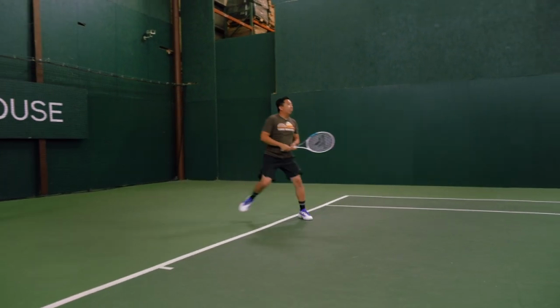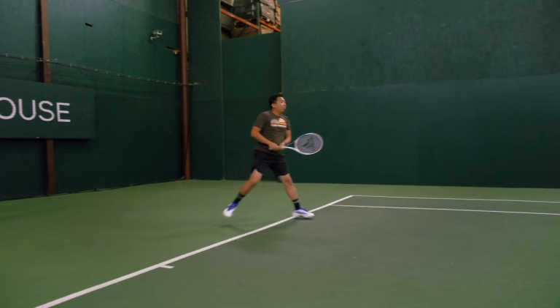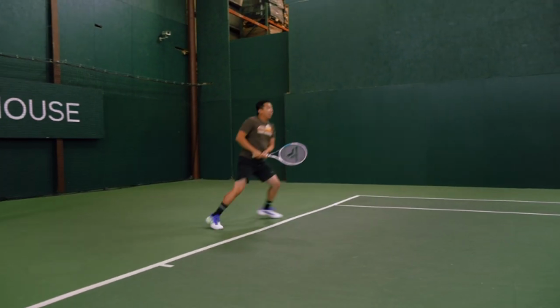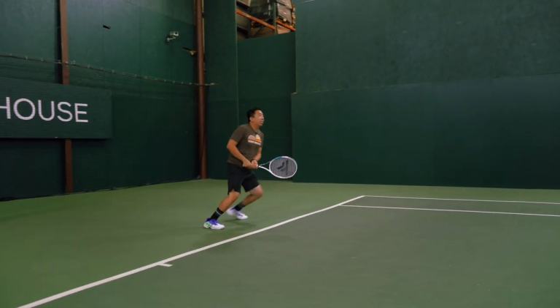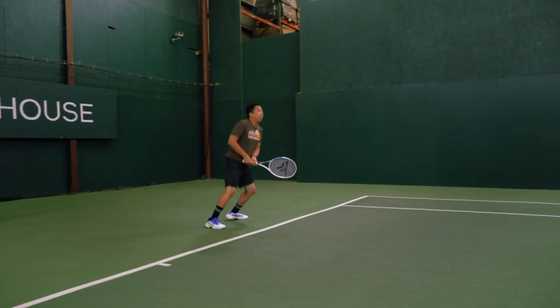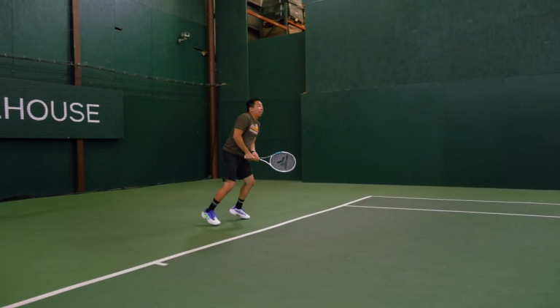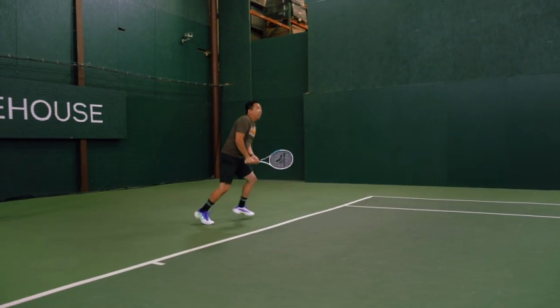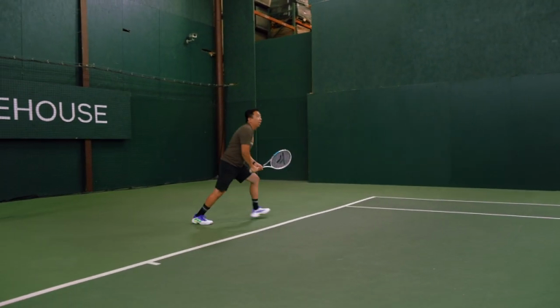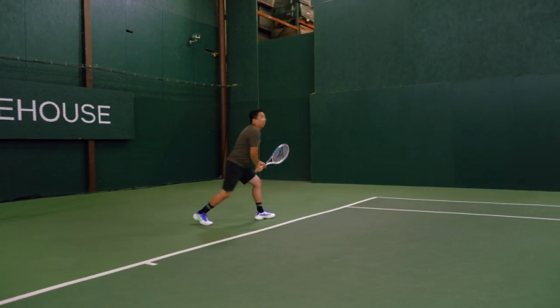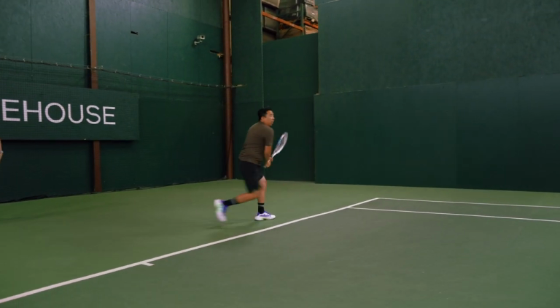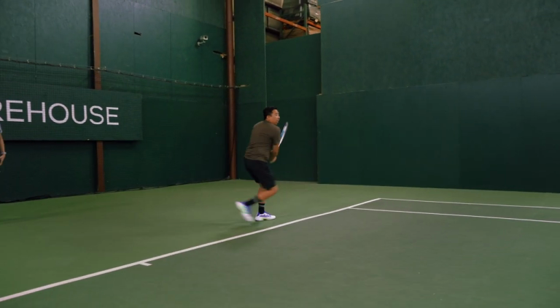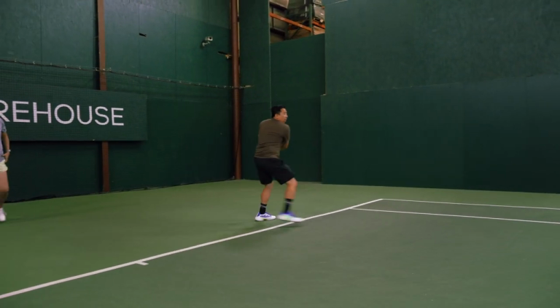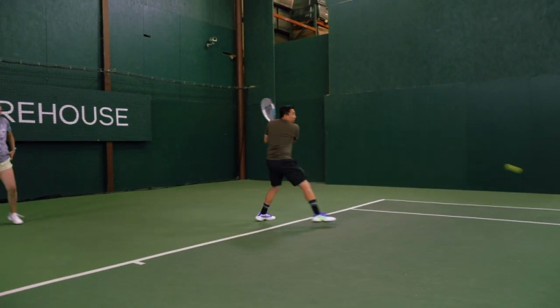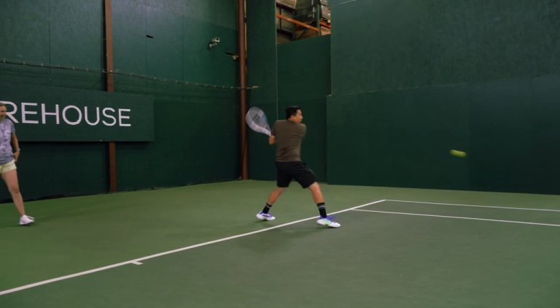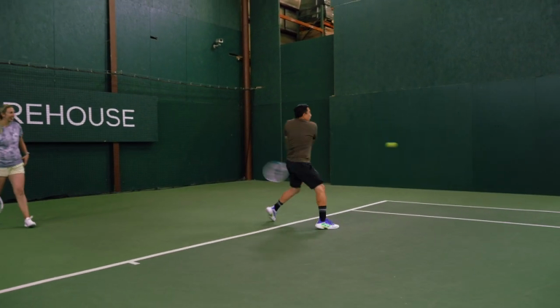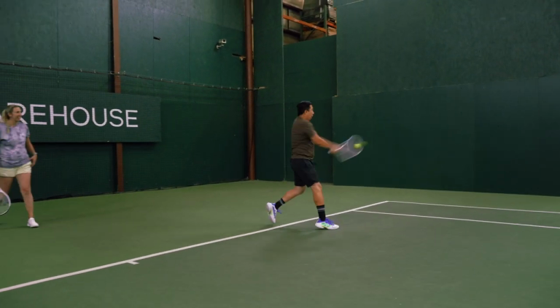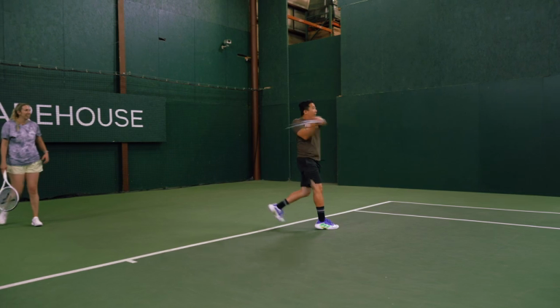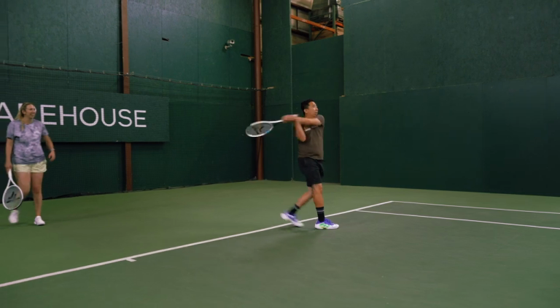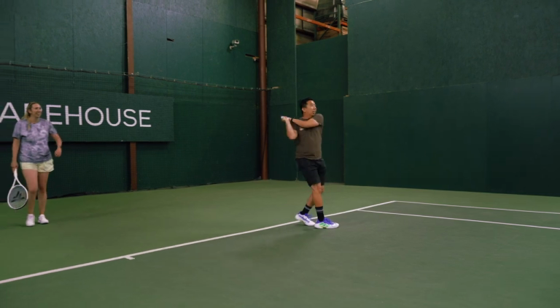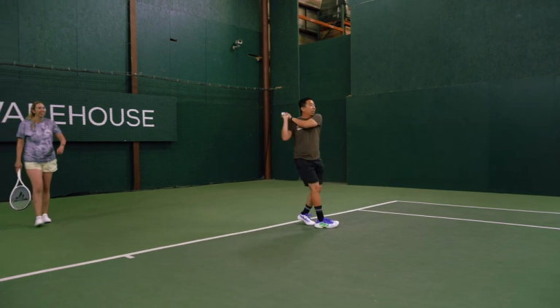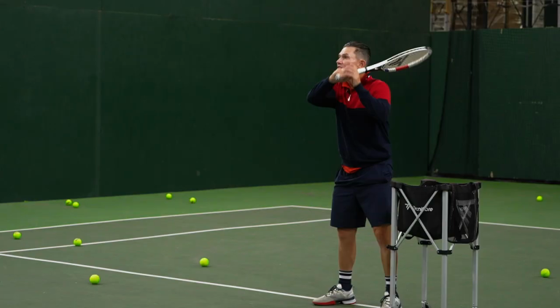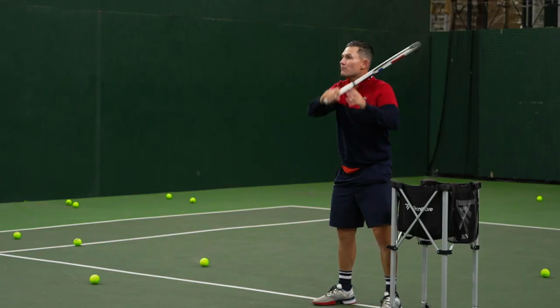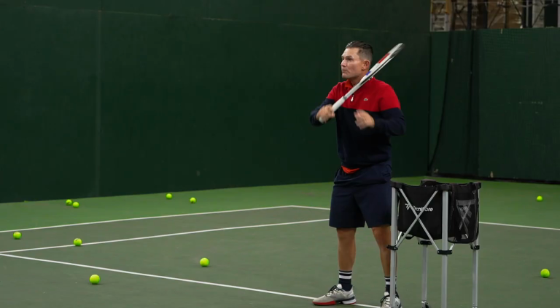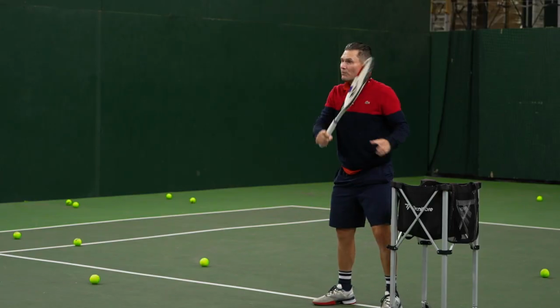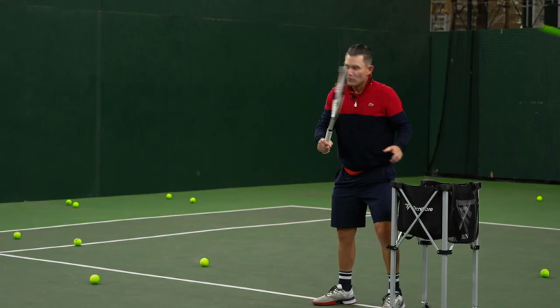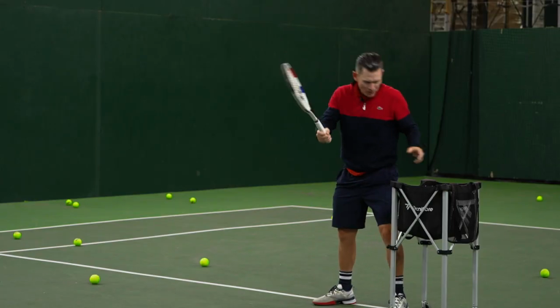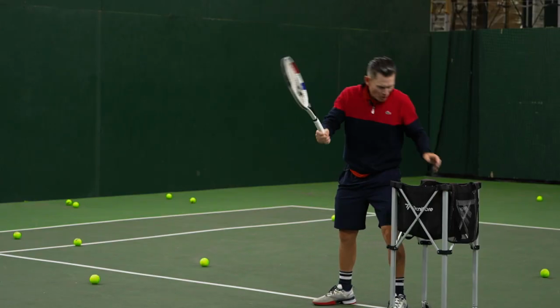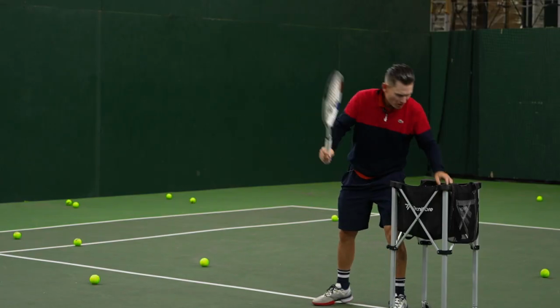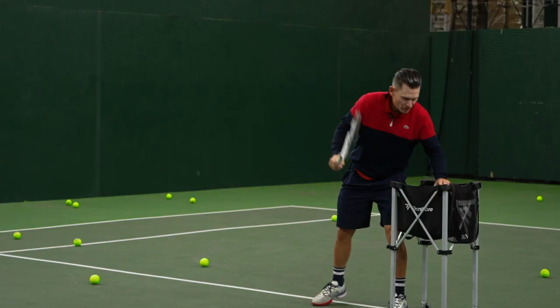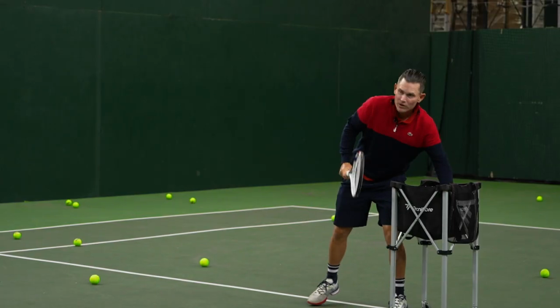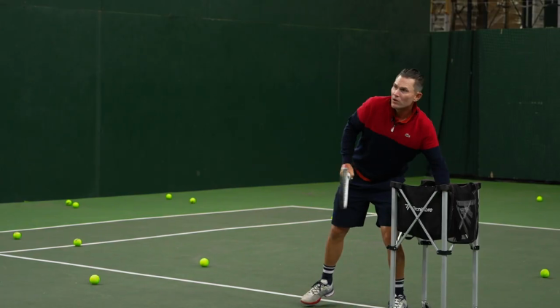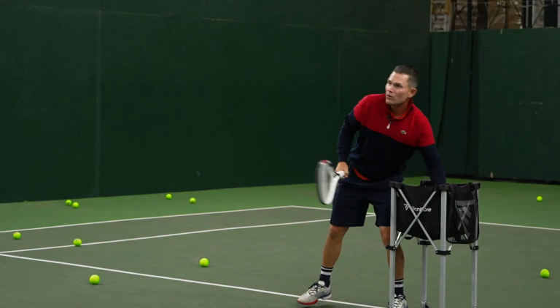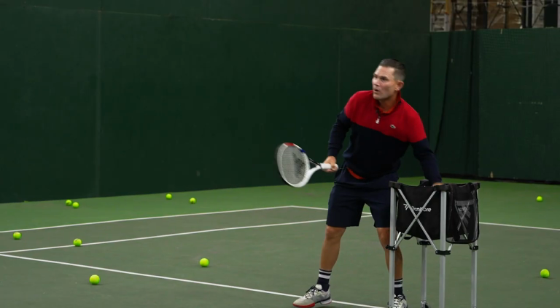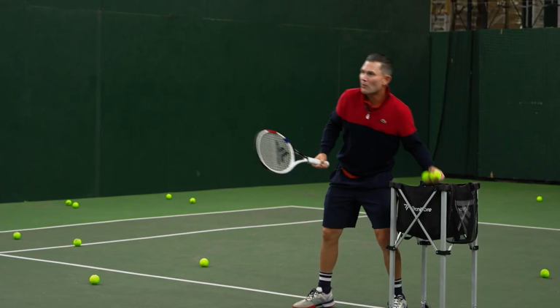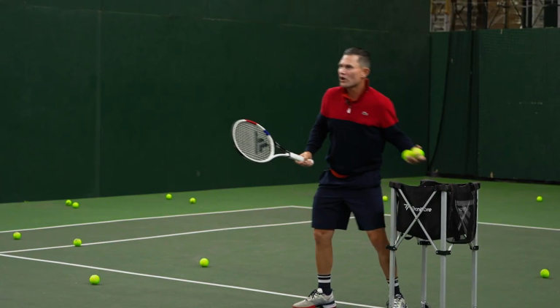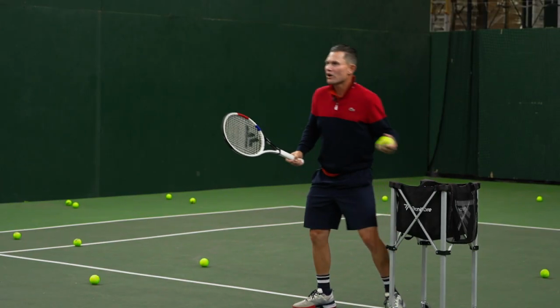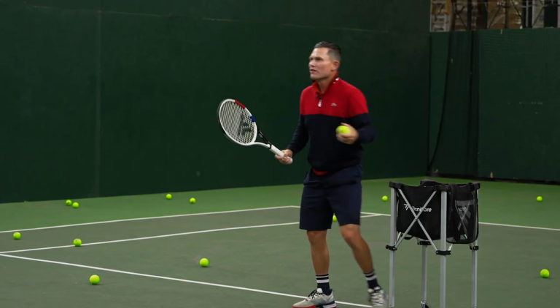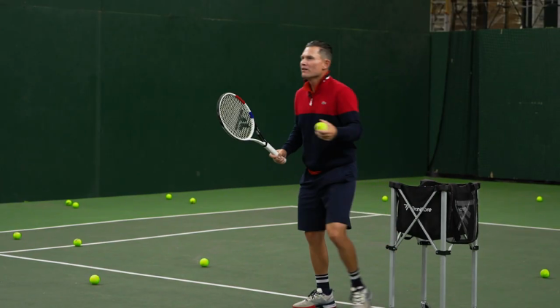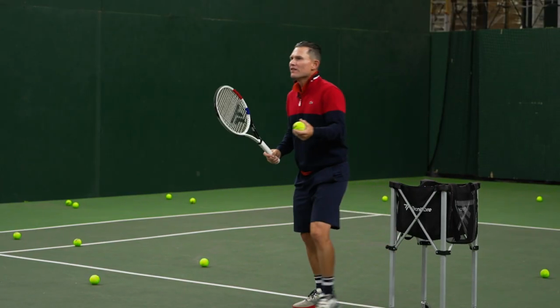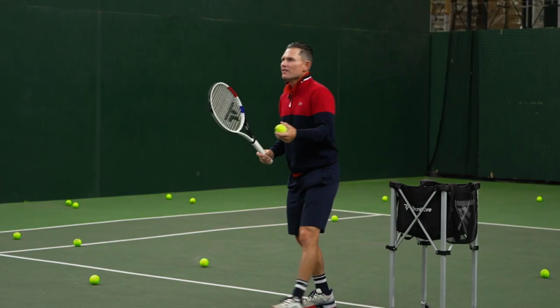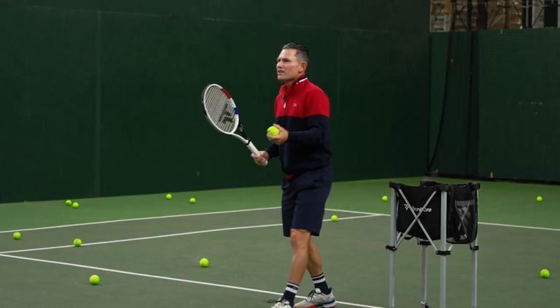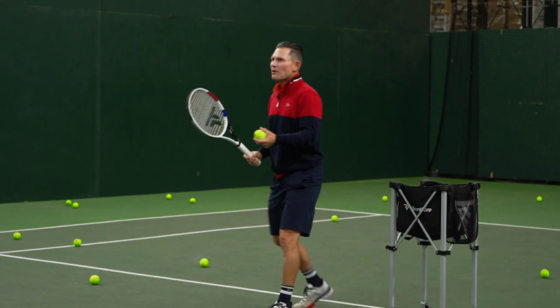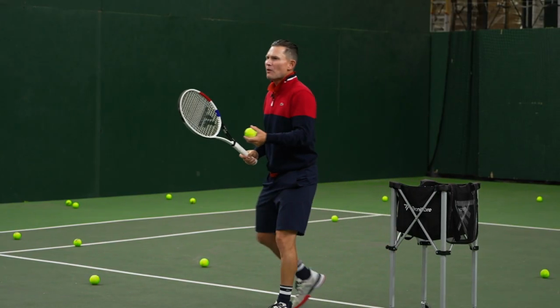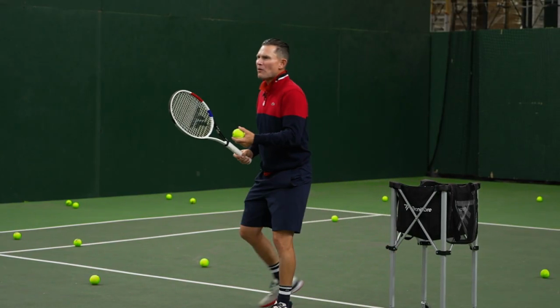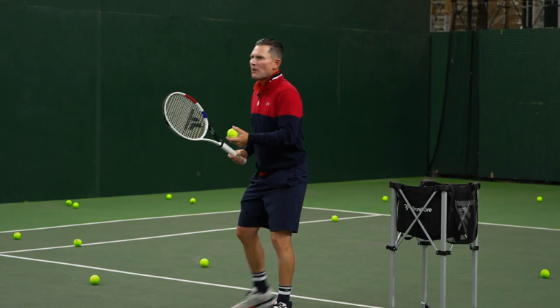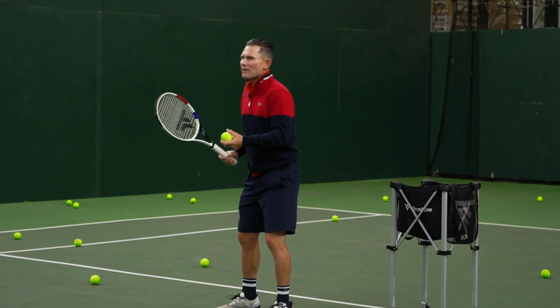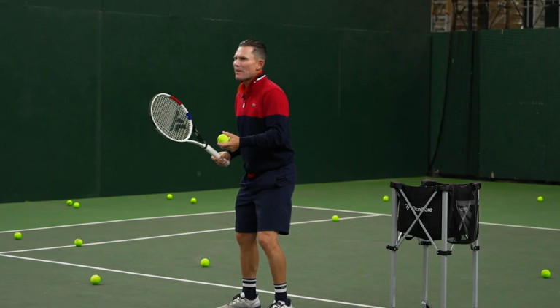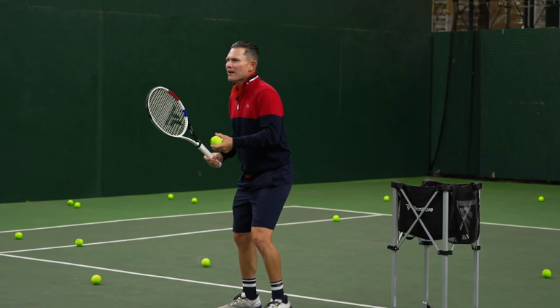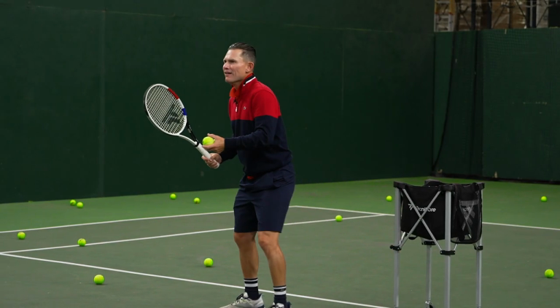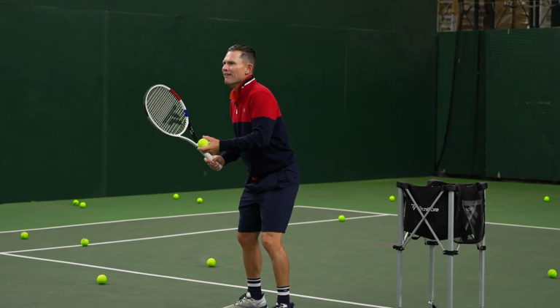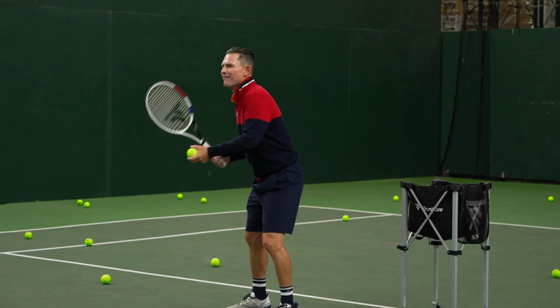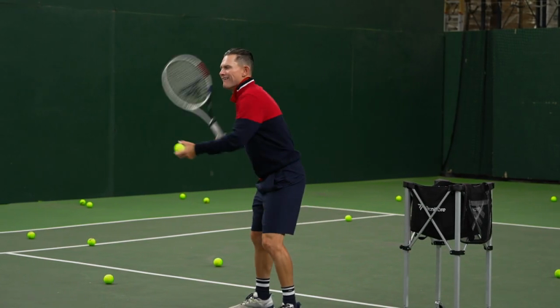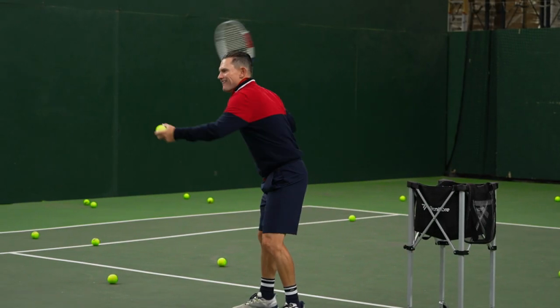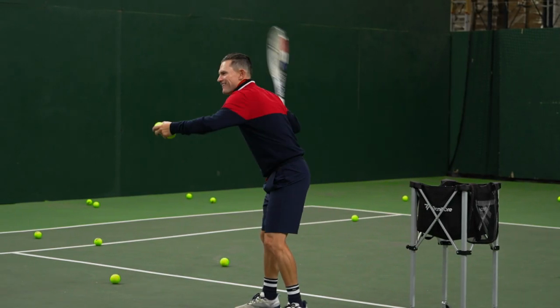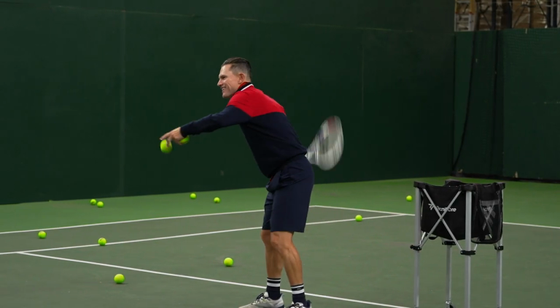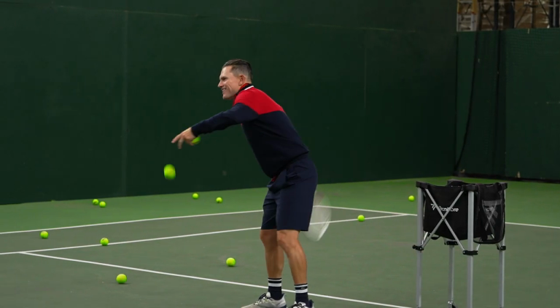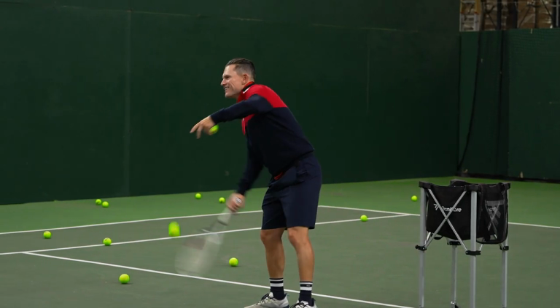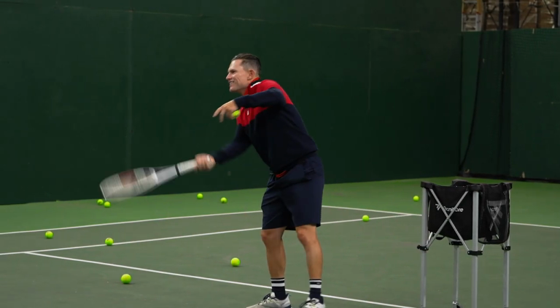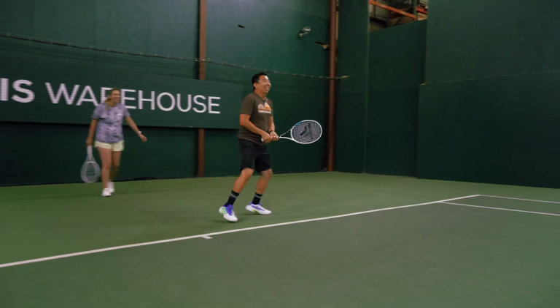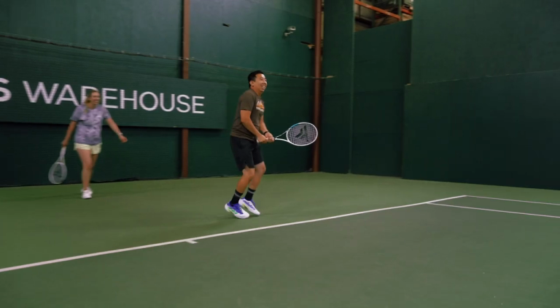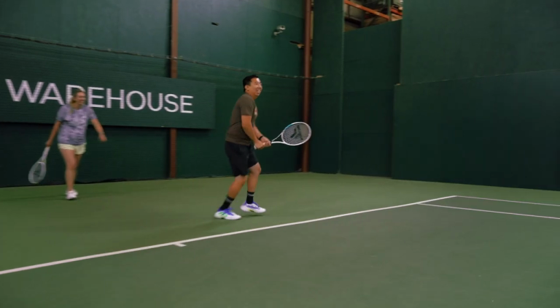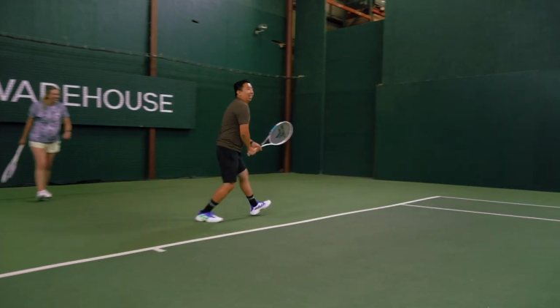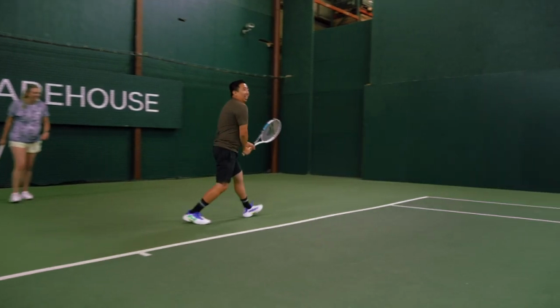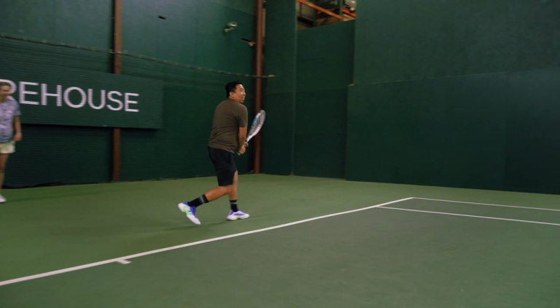Give me a high finish right here. One more — give me one more, big man. High finish.